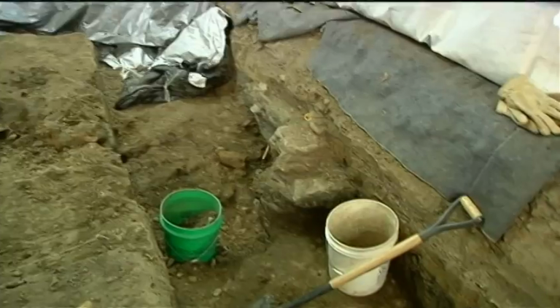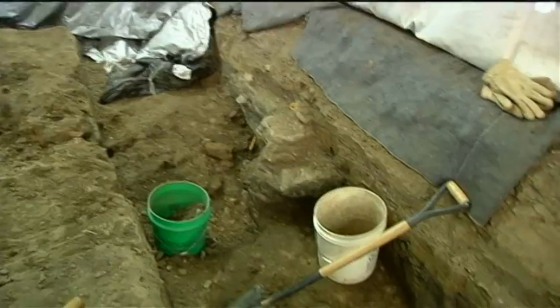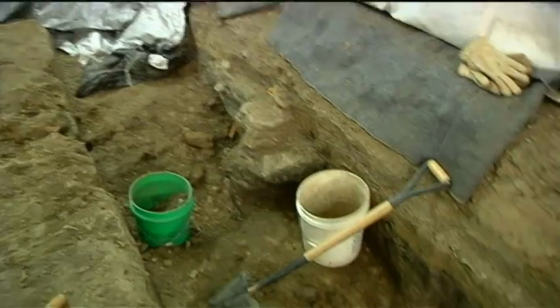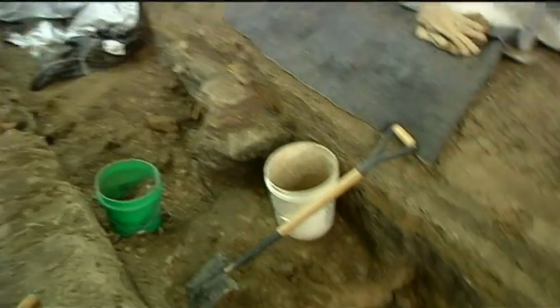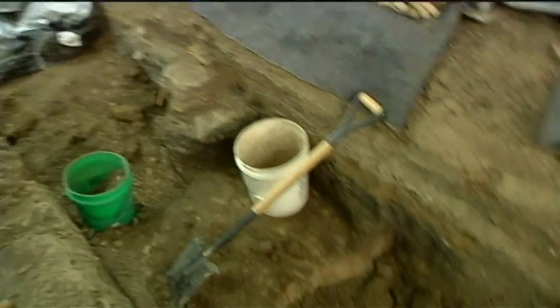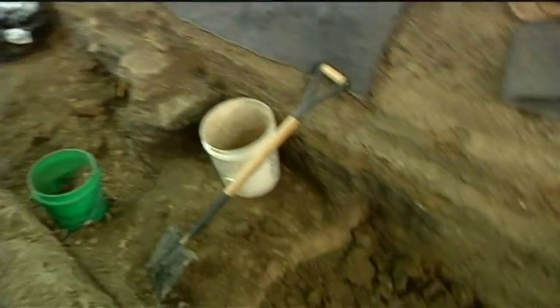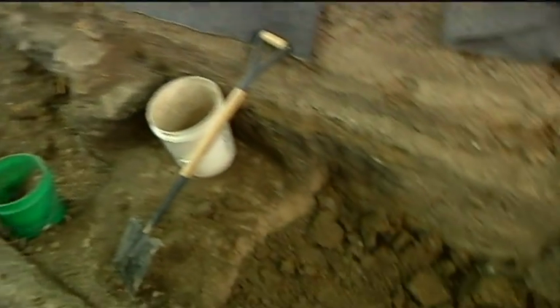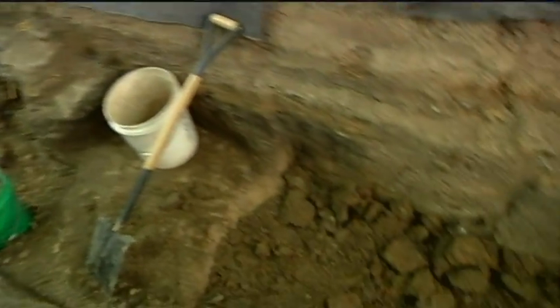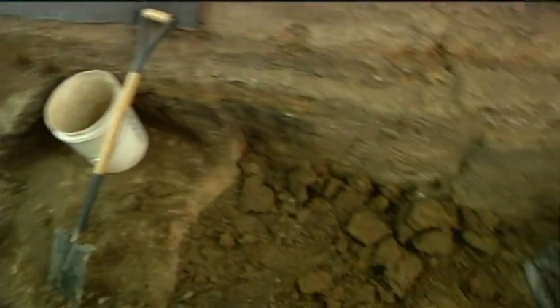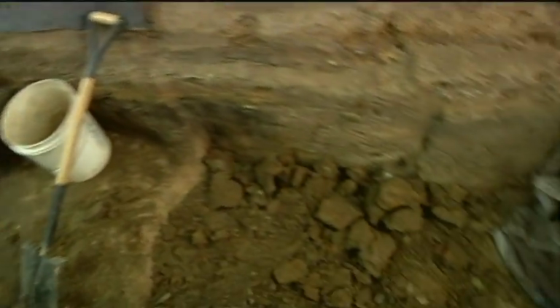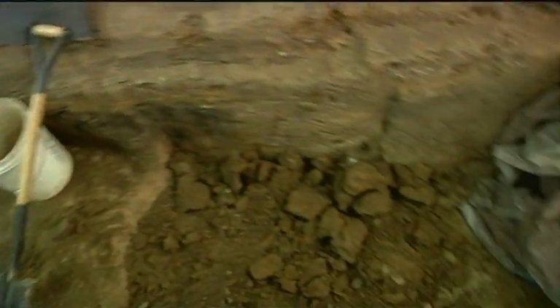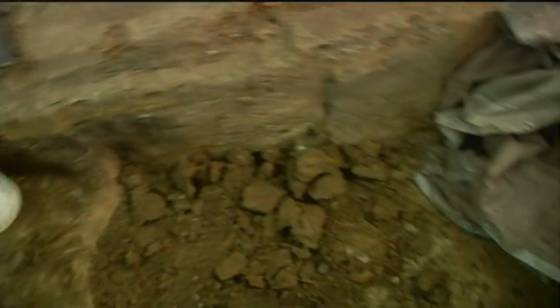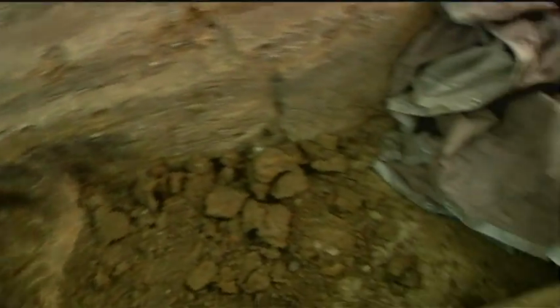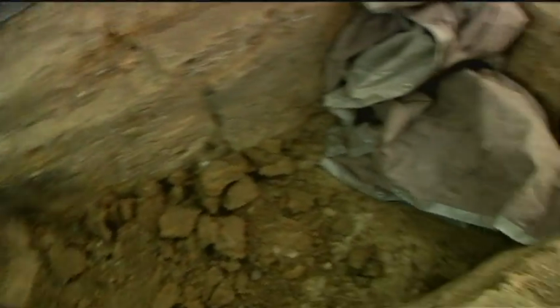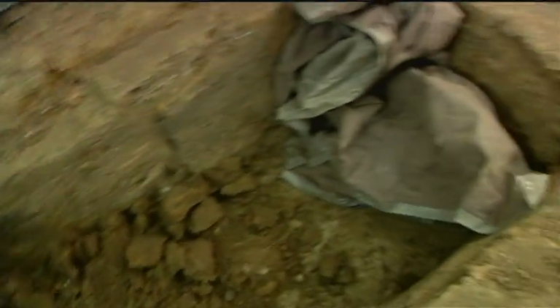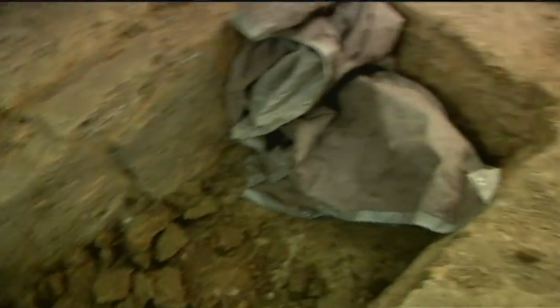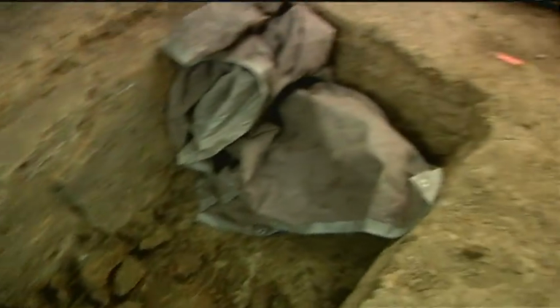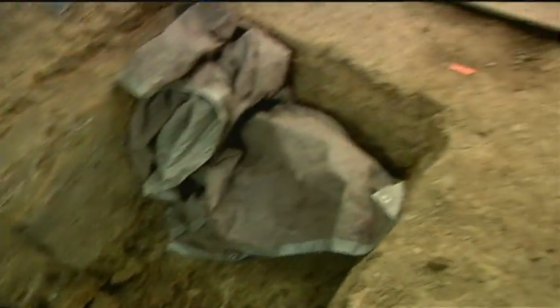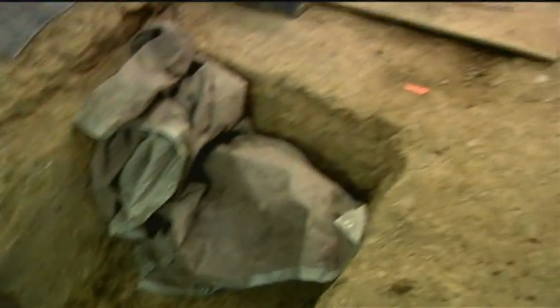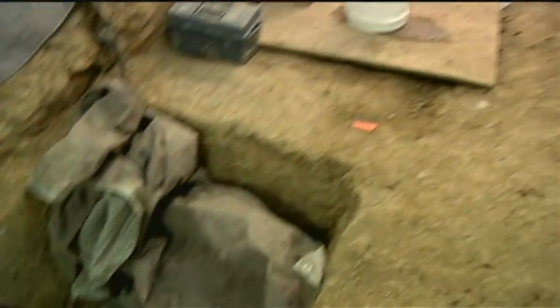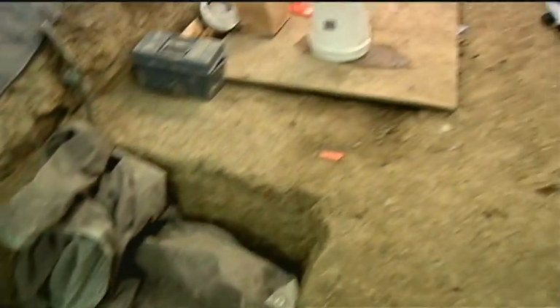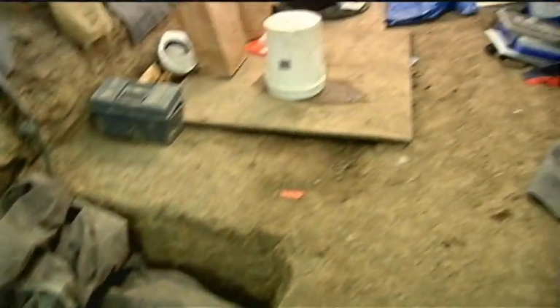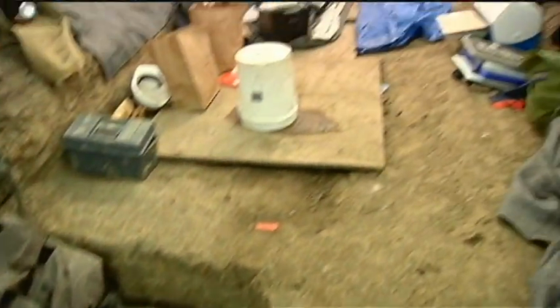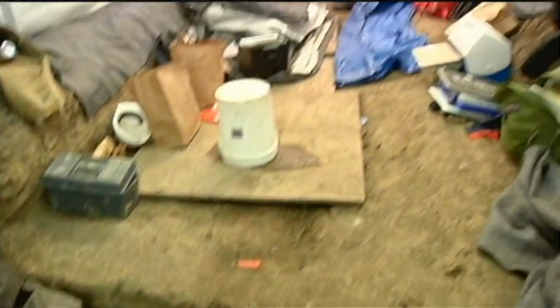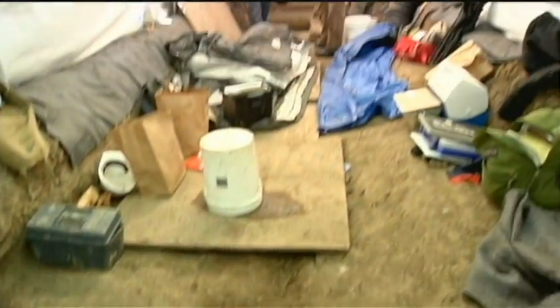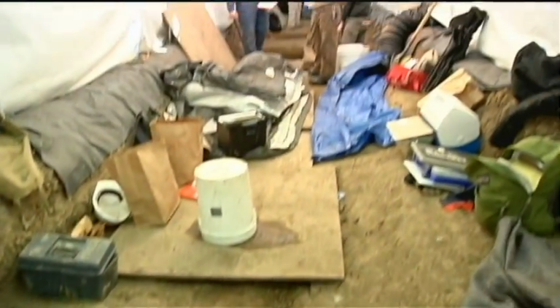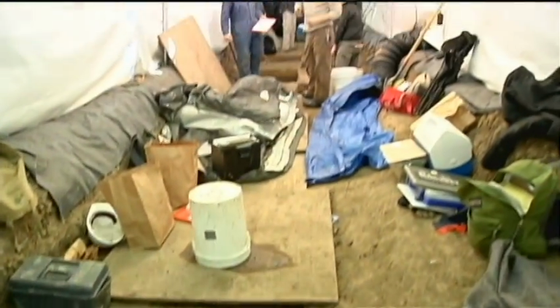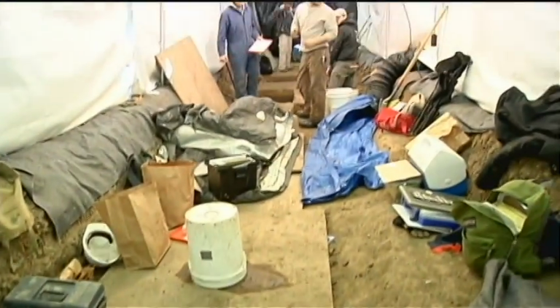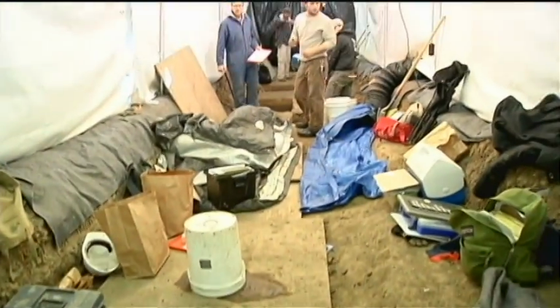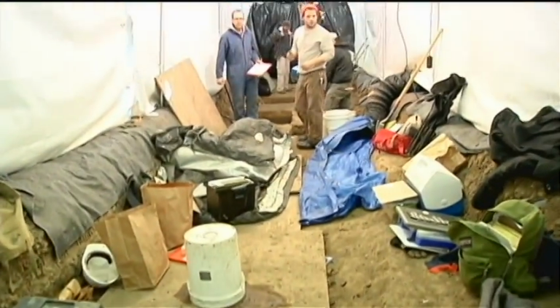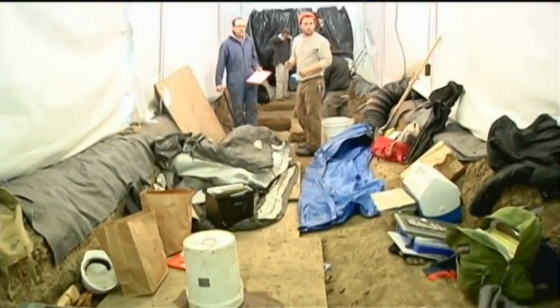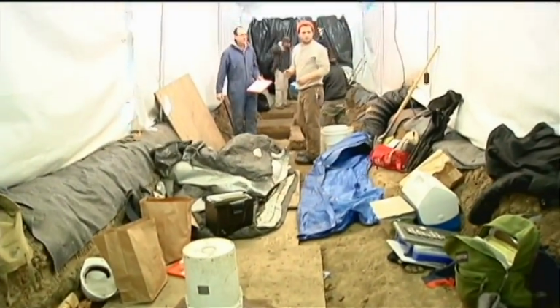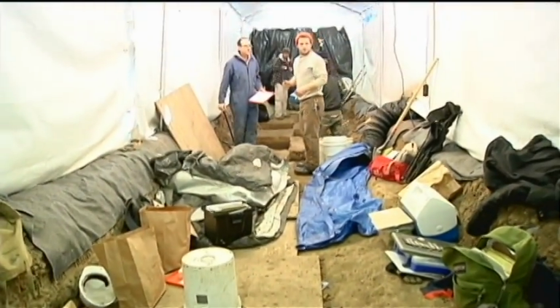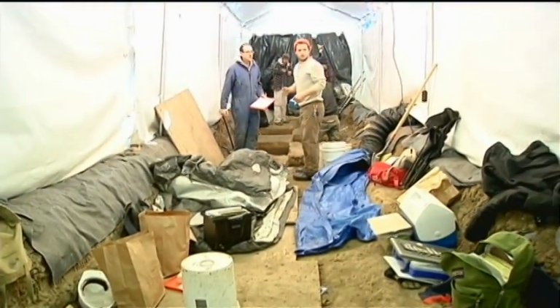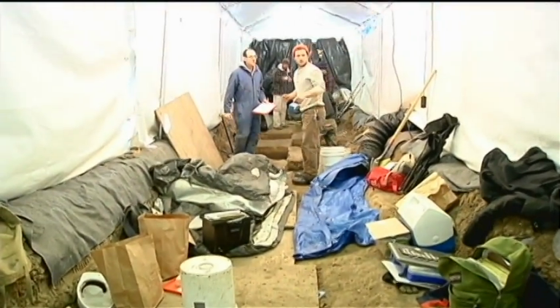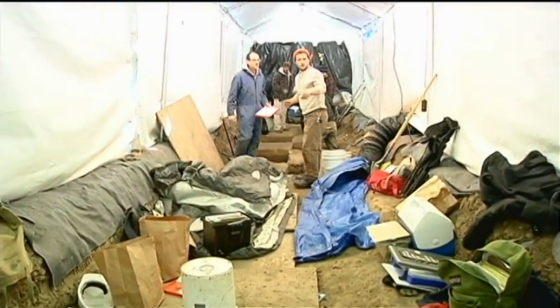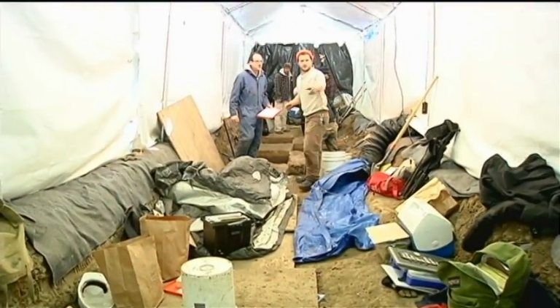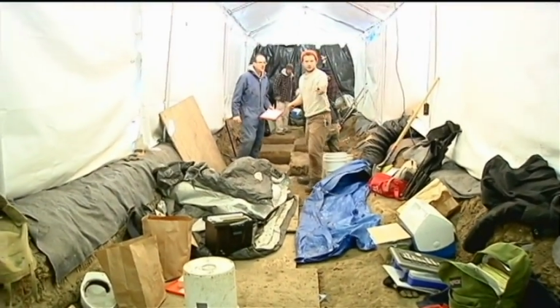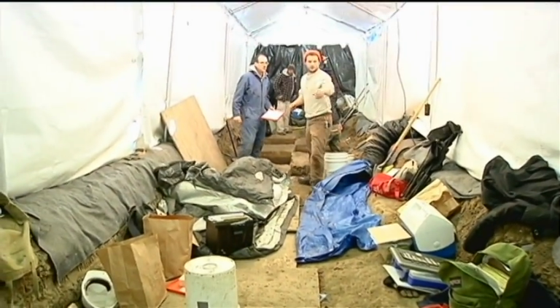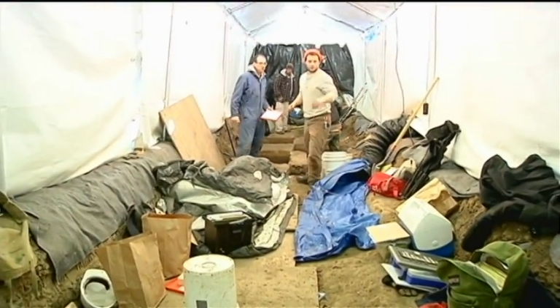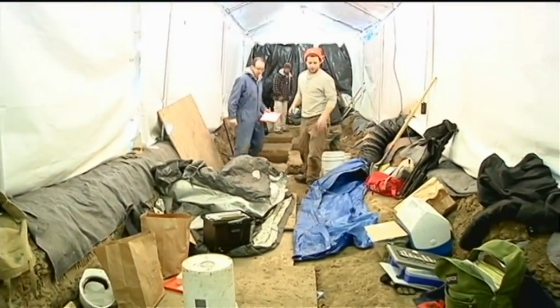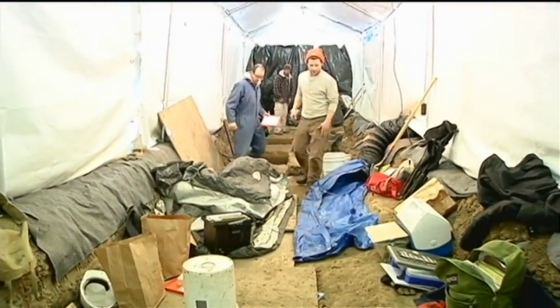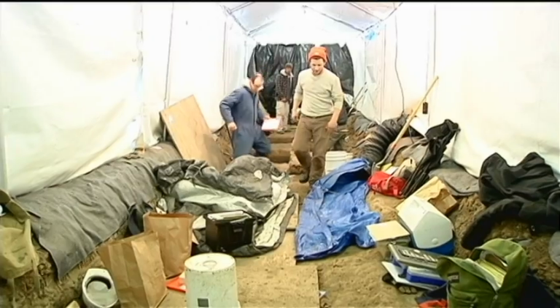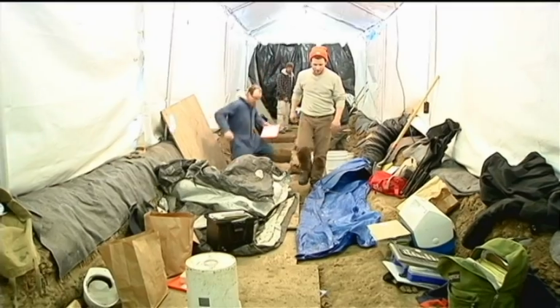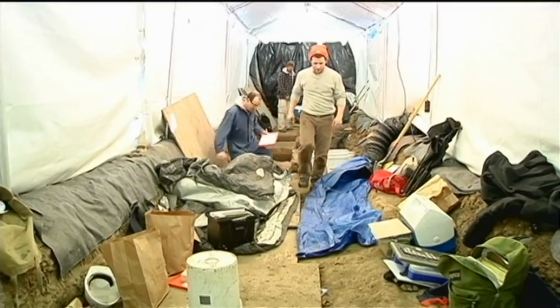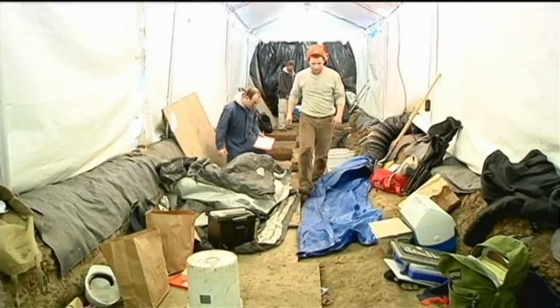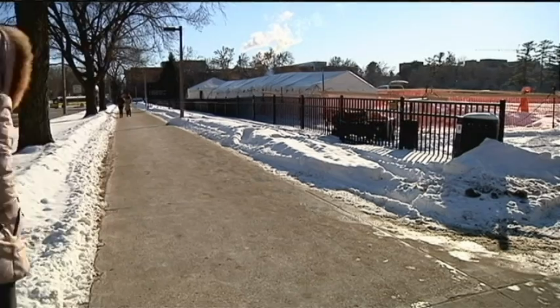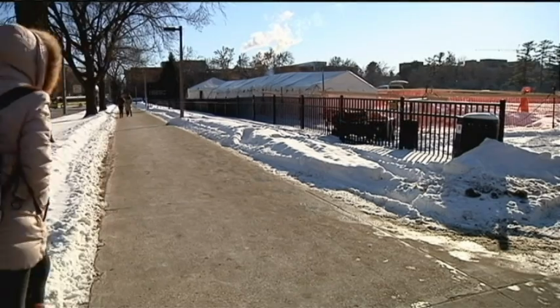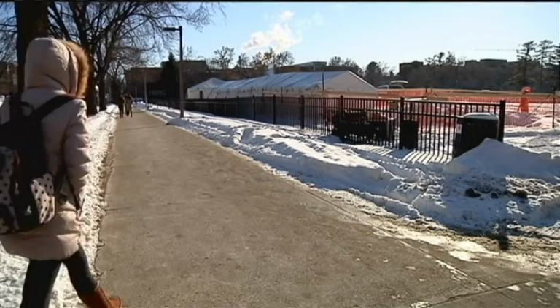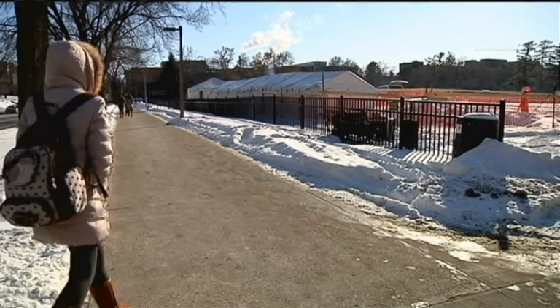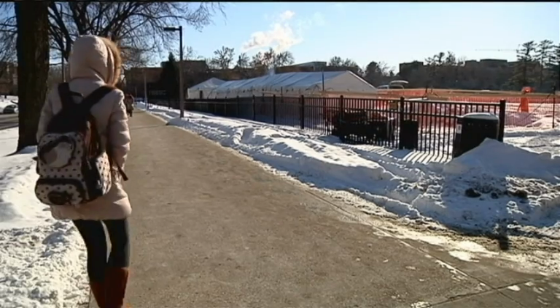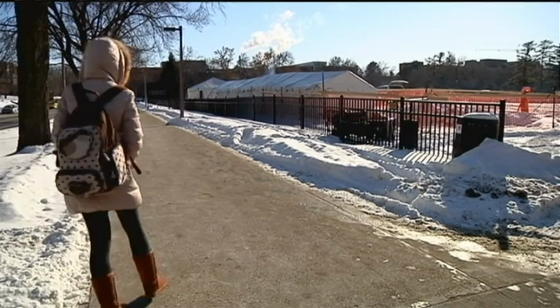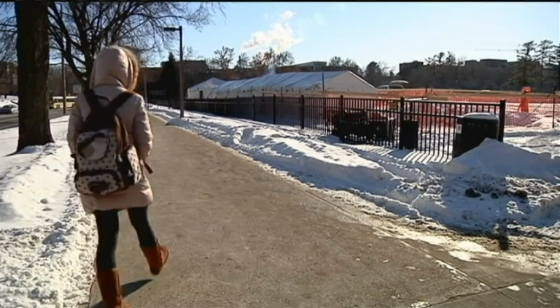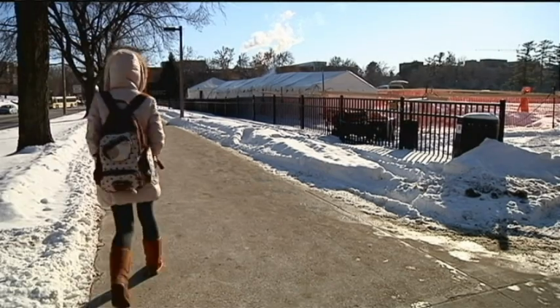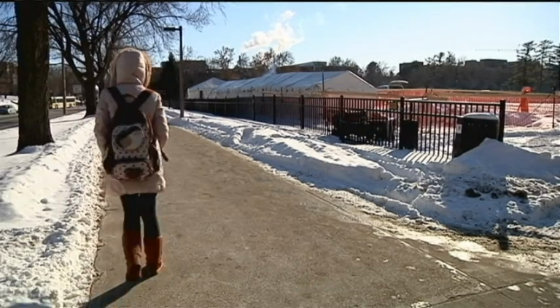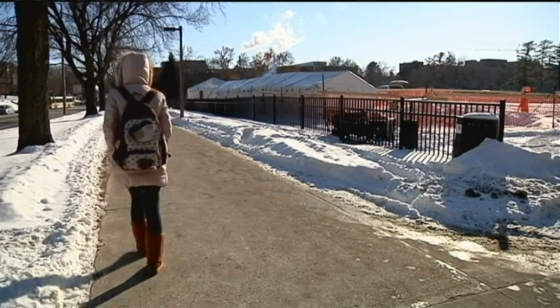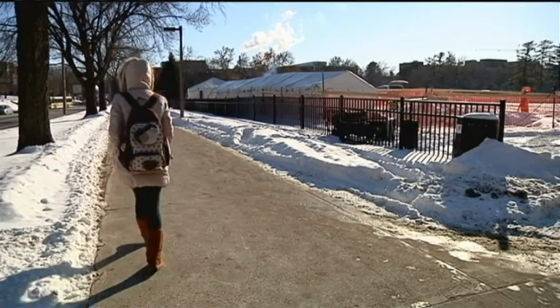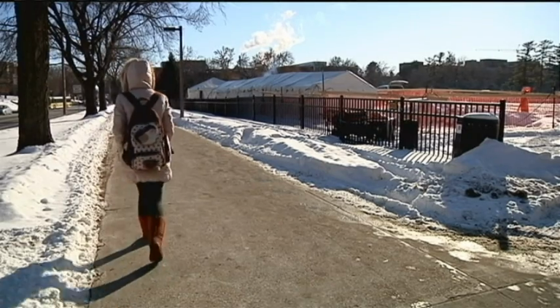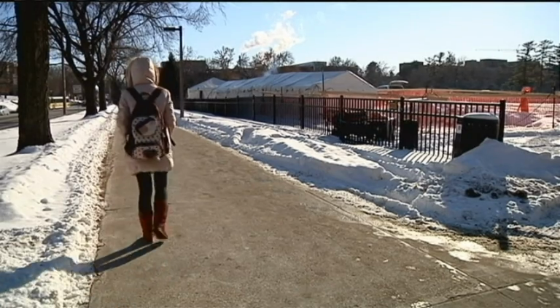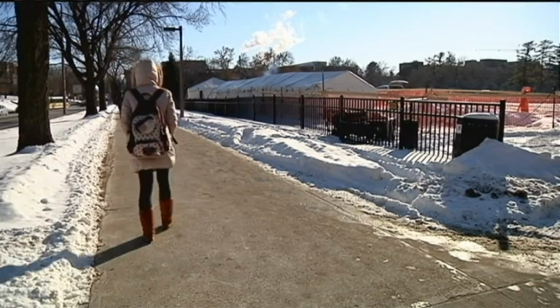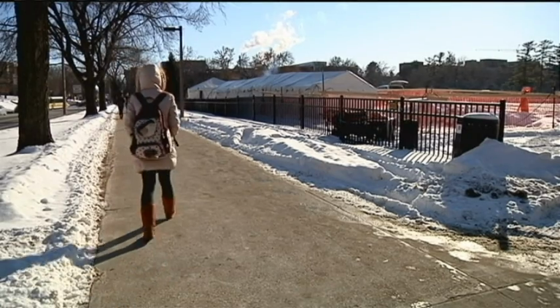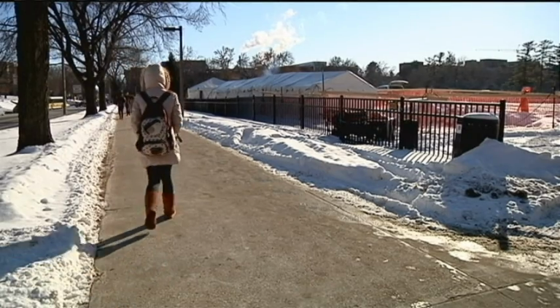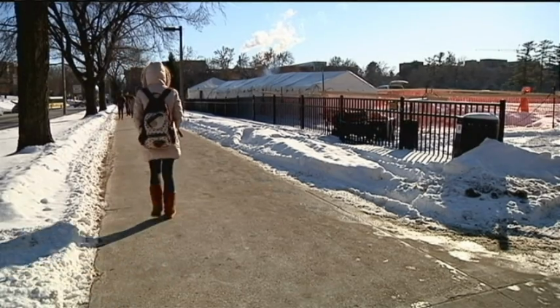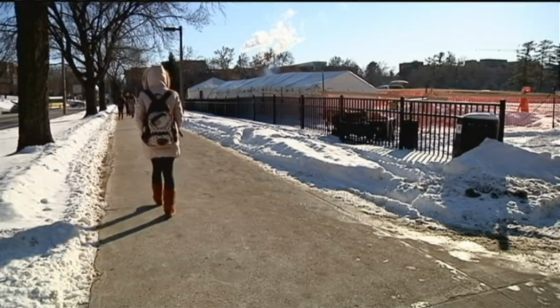But a flood in 1851 wiped out those early settlements, not unlike the one that would hit here 150 years later.